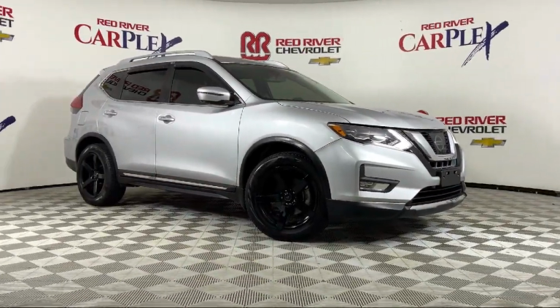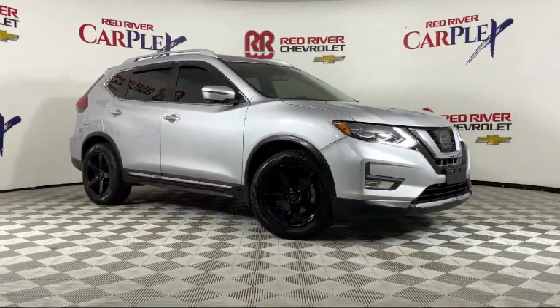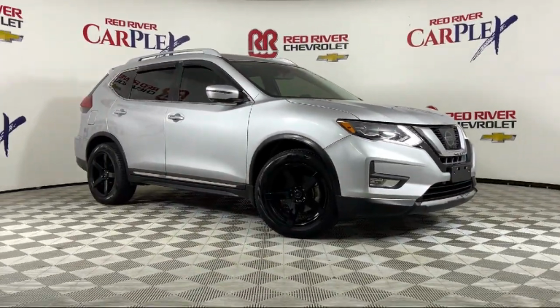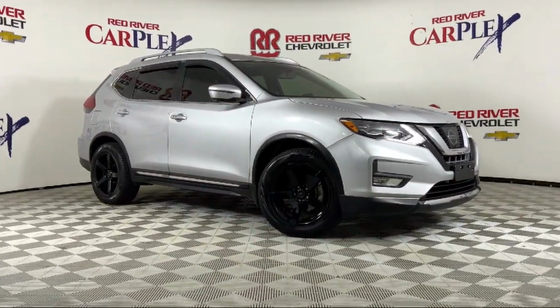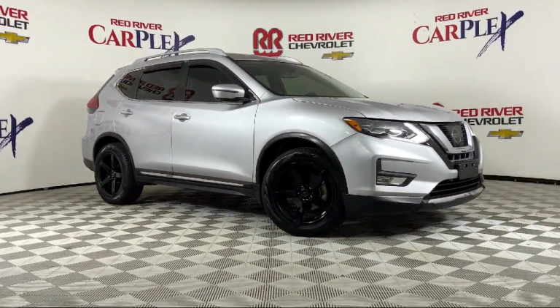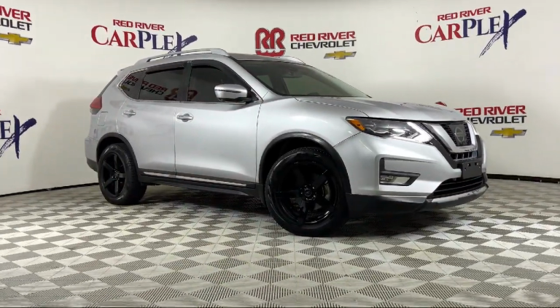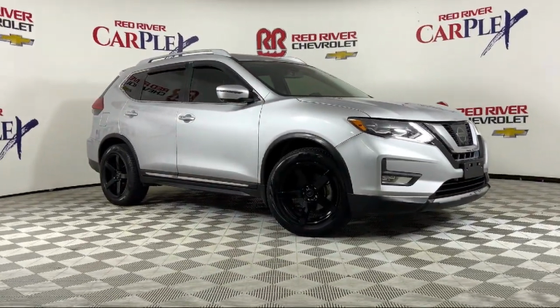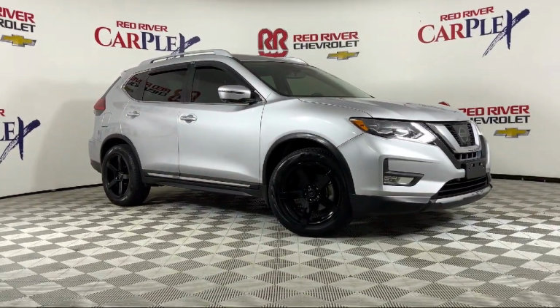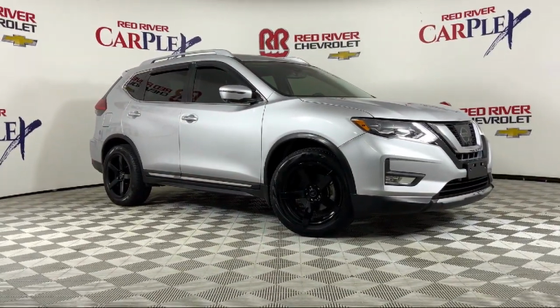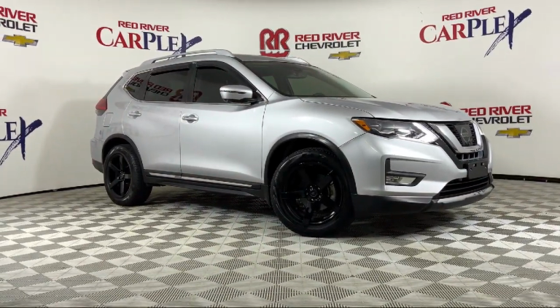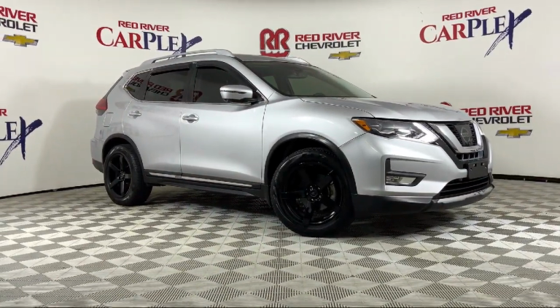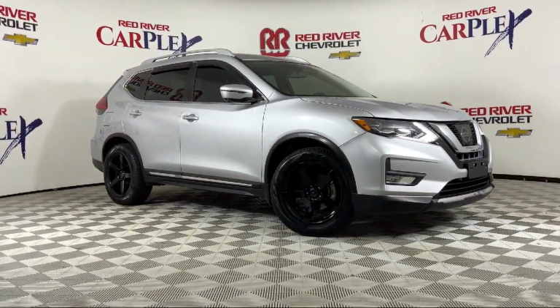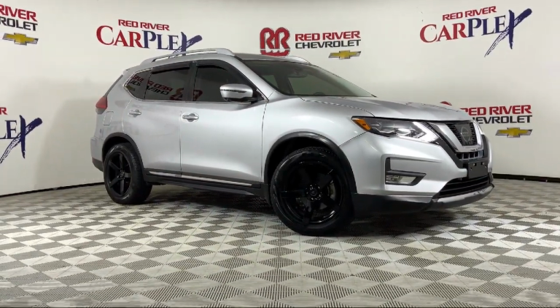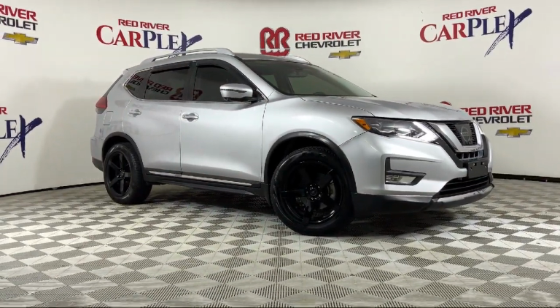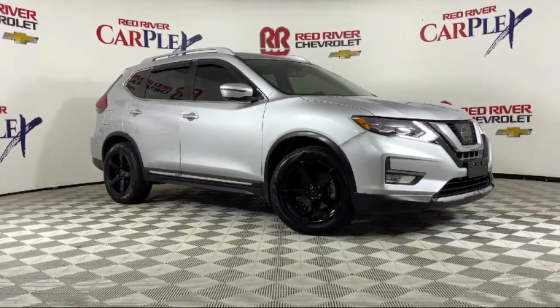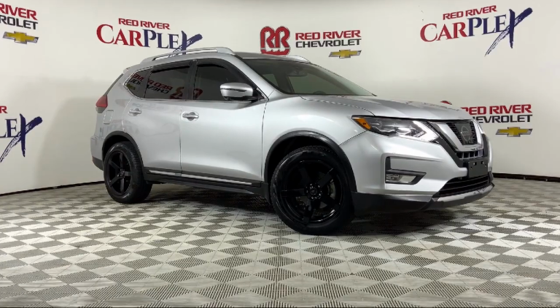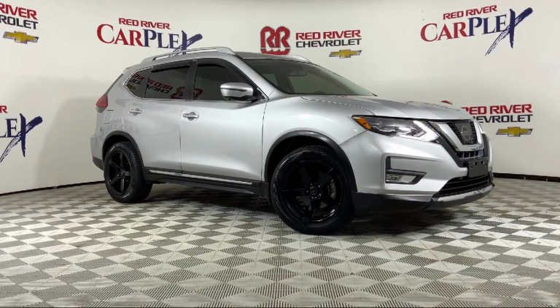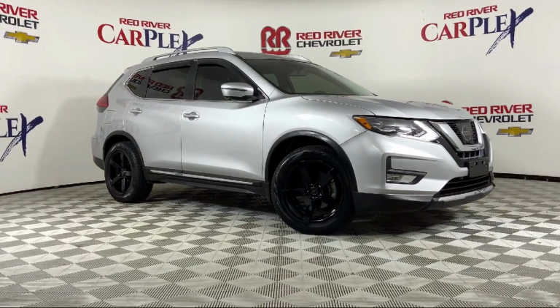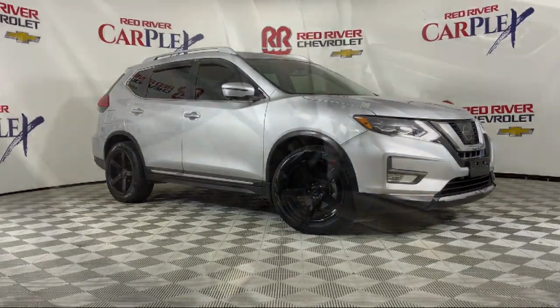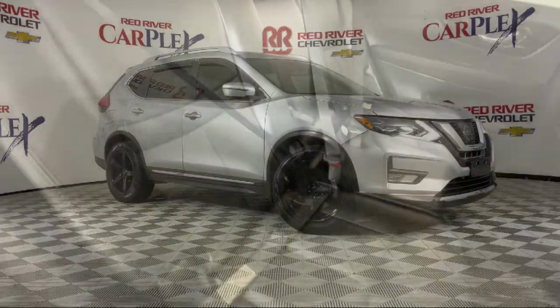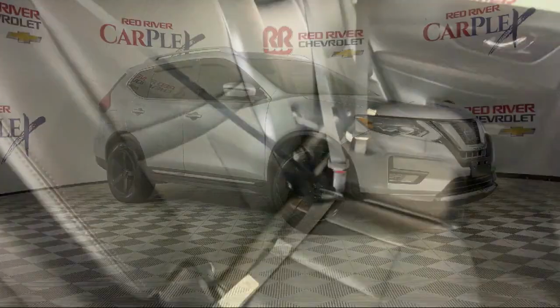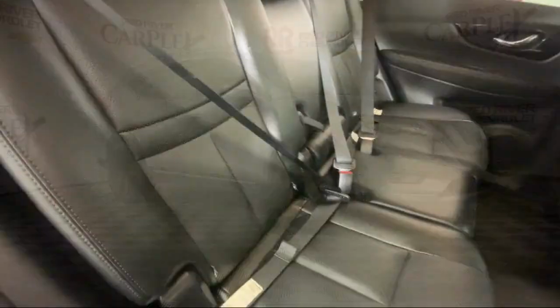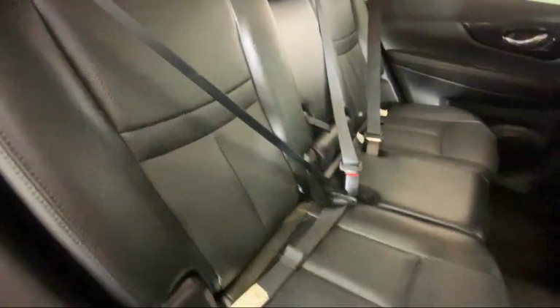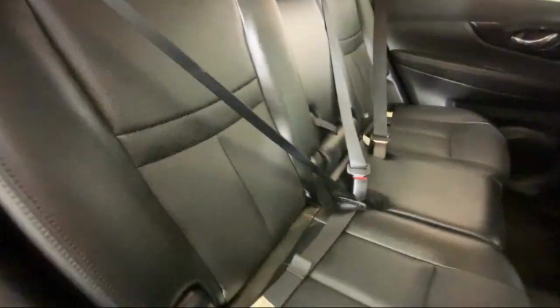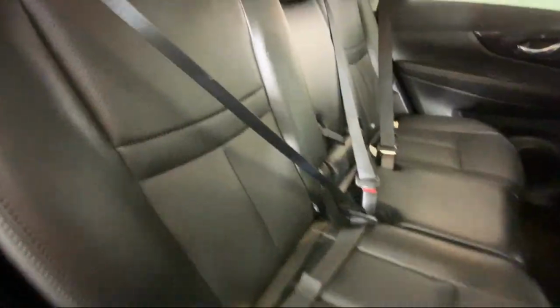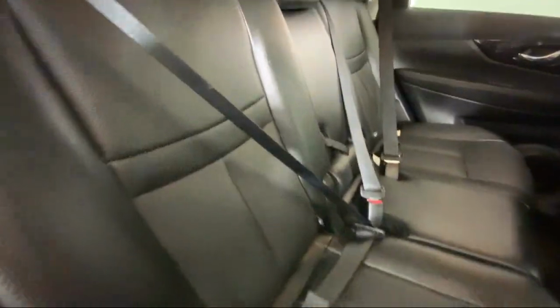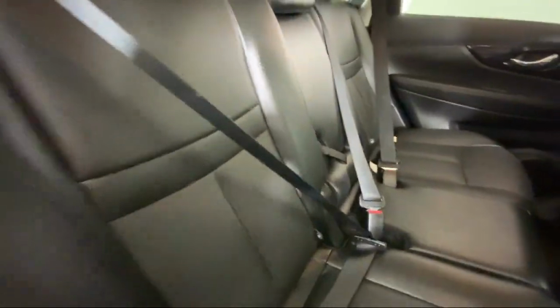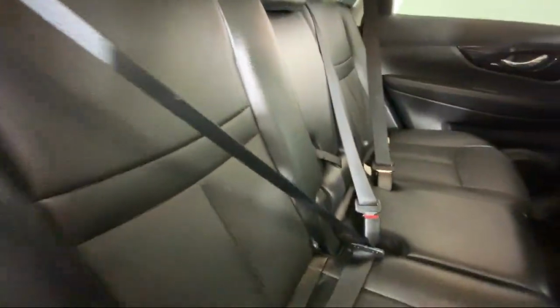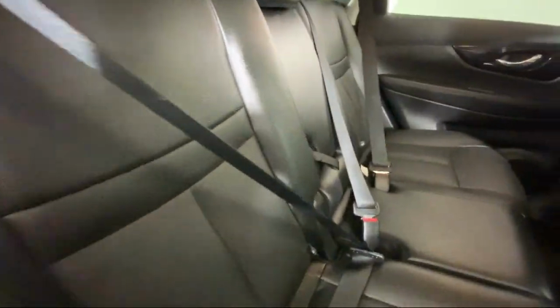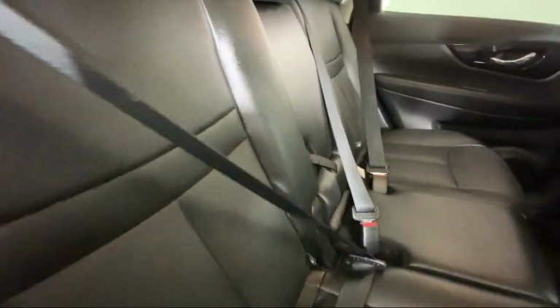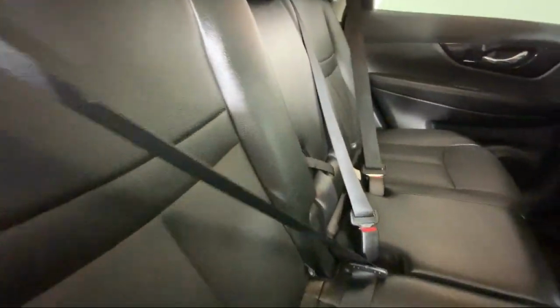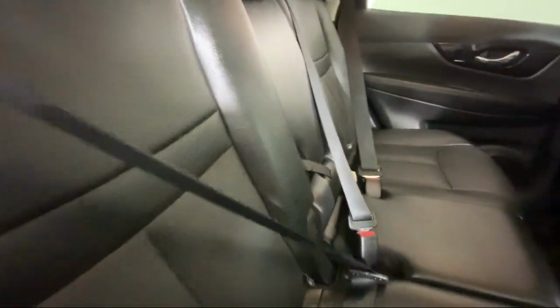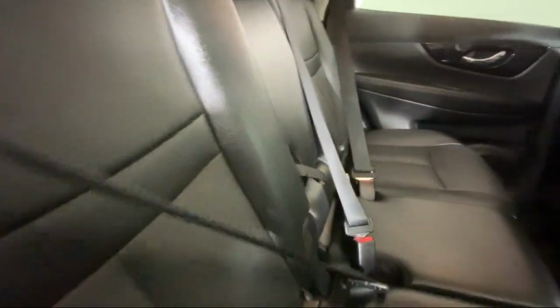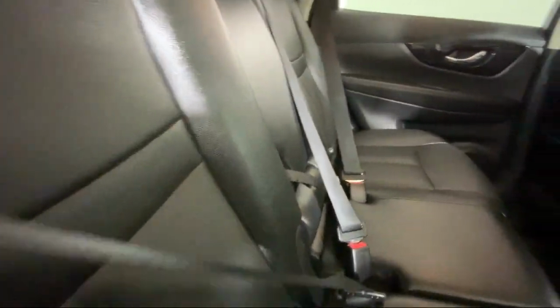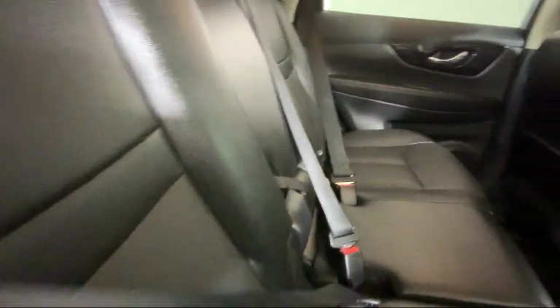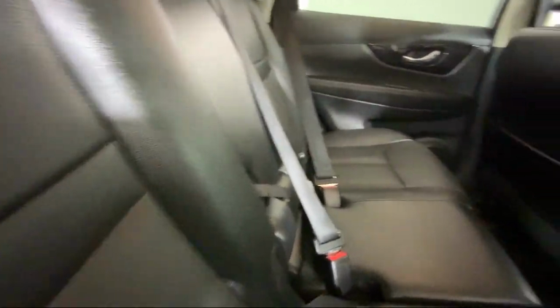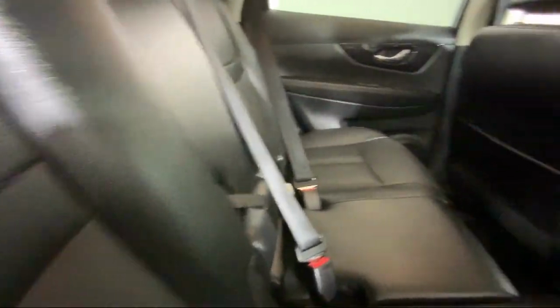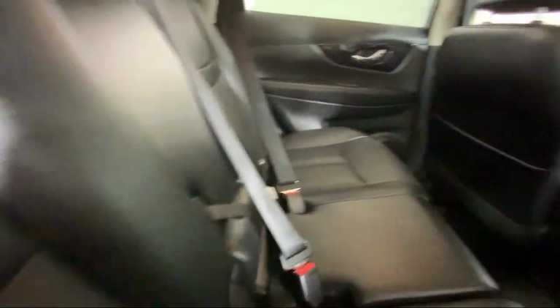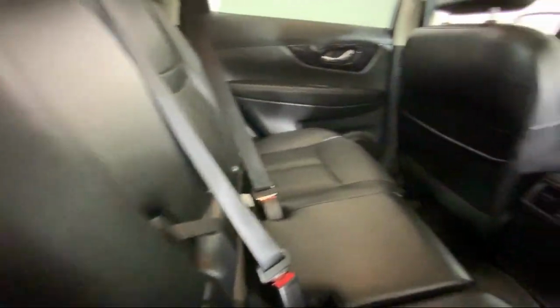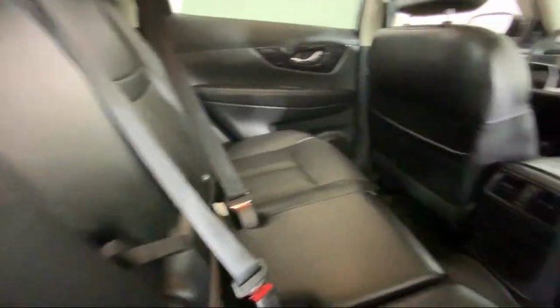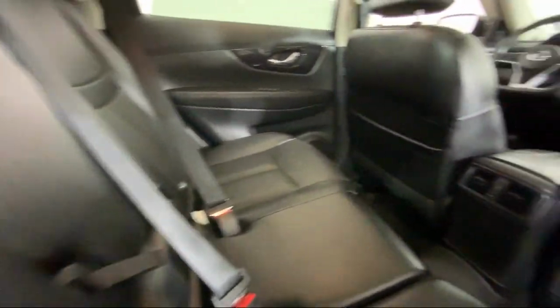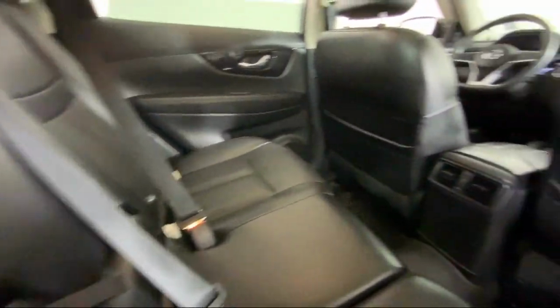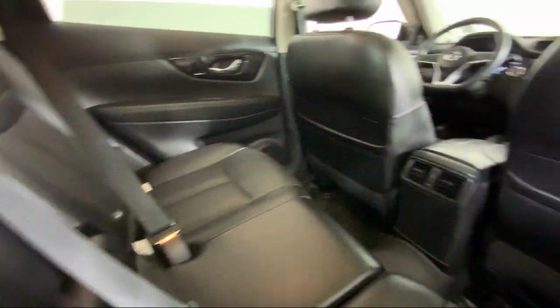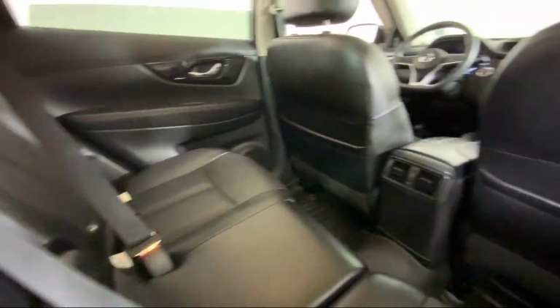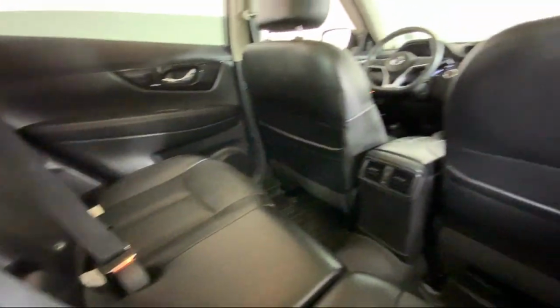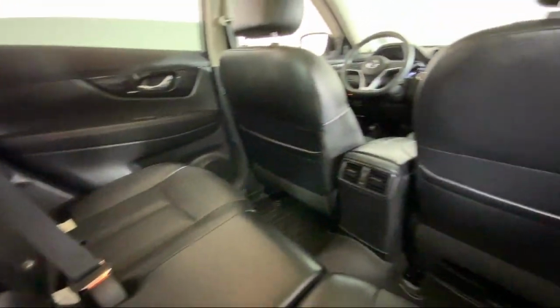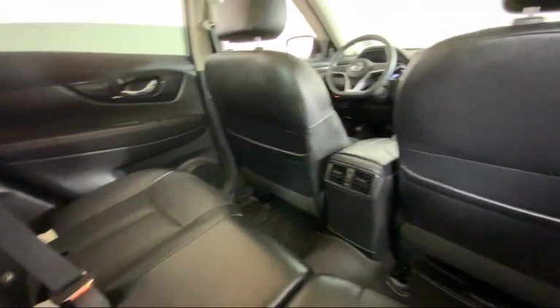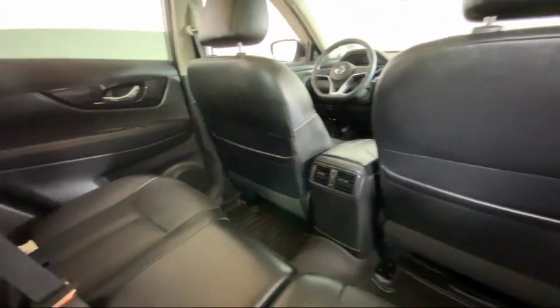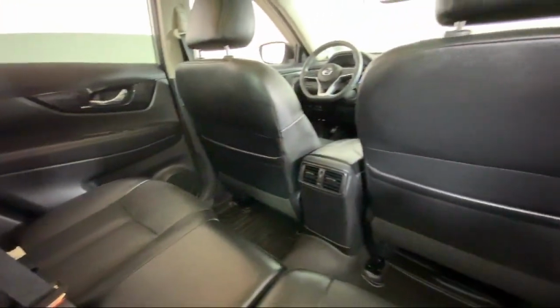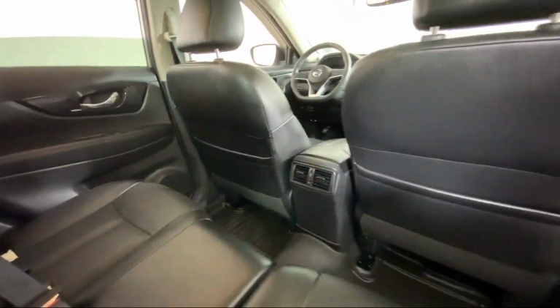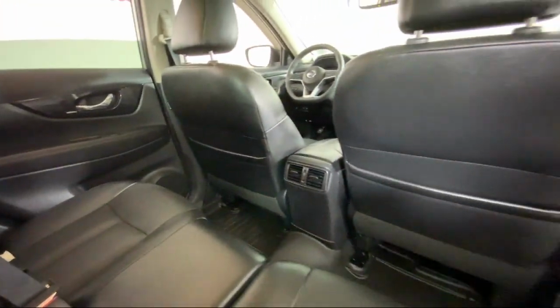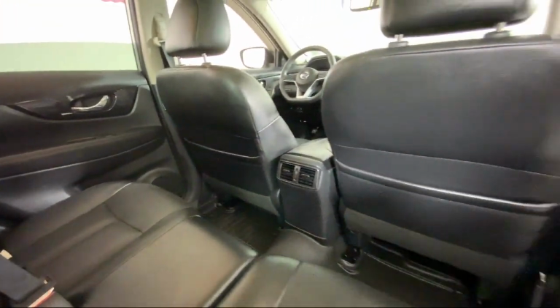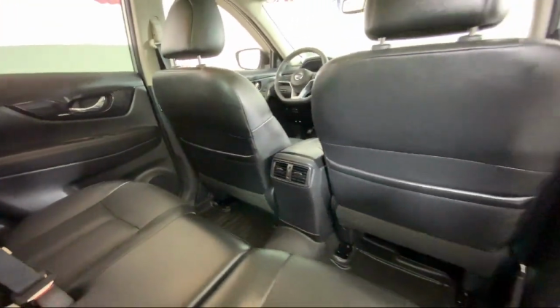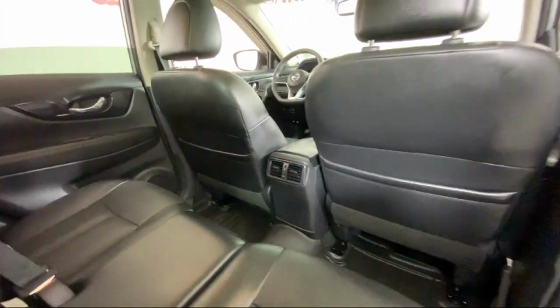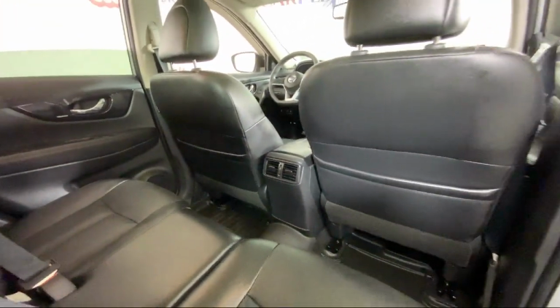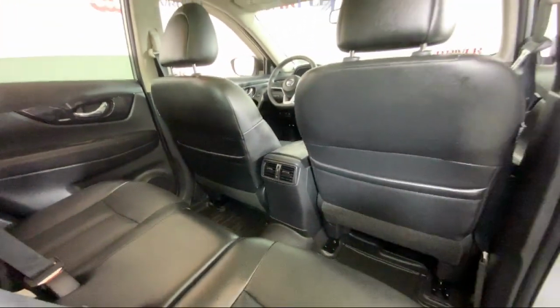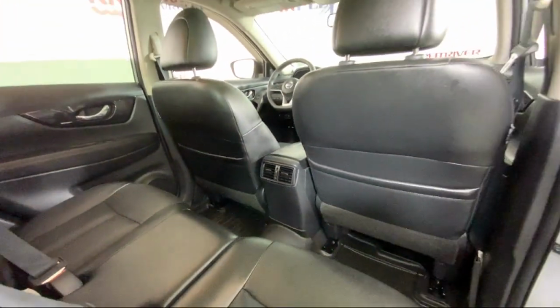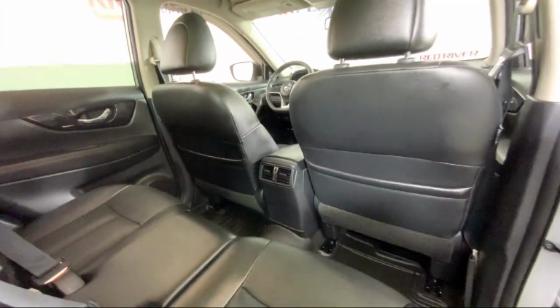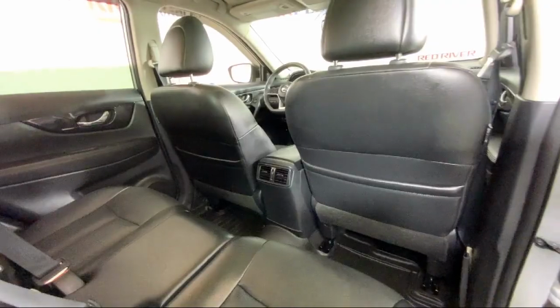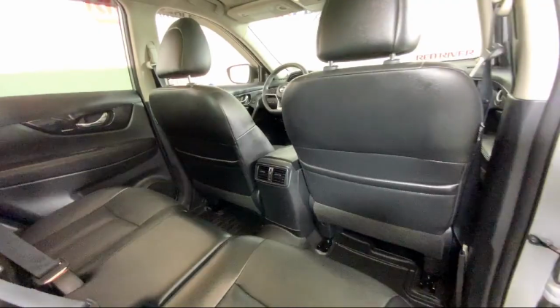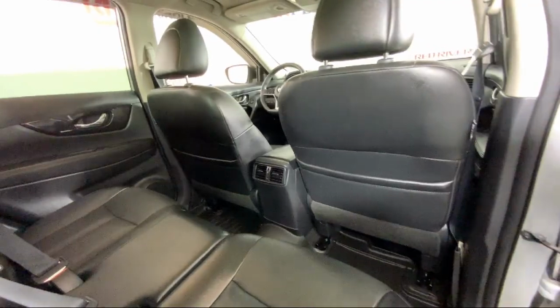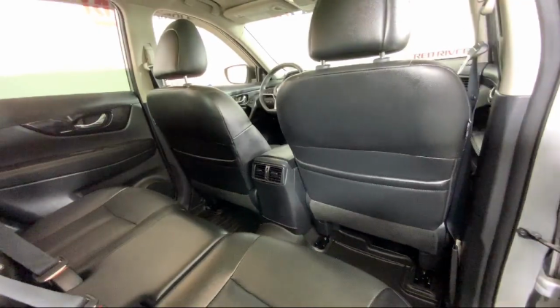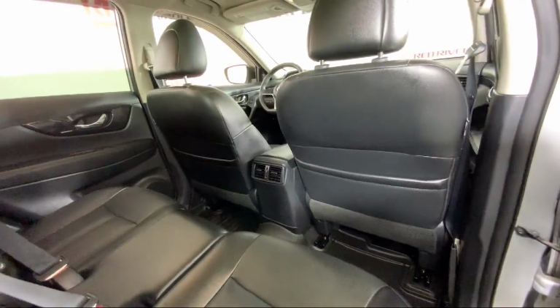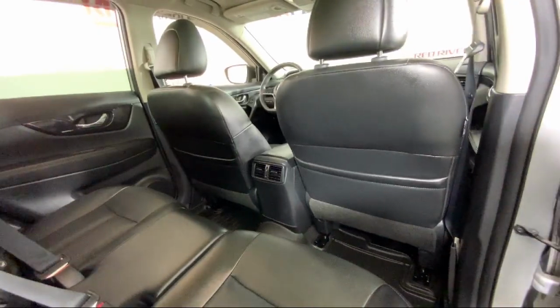It also features LED headlights, a roof rack, a power panoramic moonroof, heated front seats, and has less than 65,000 miles on the odometer.